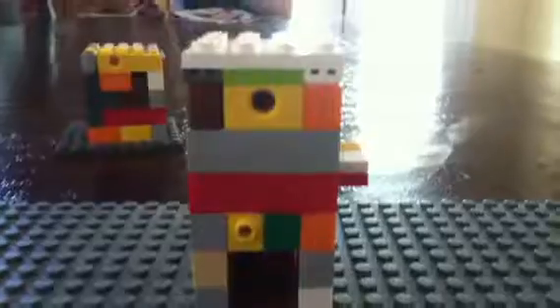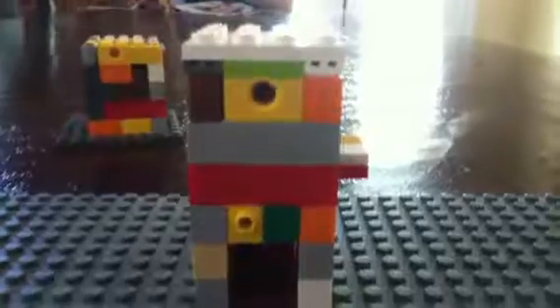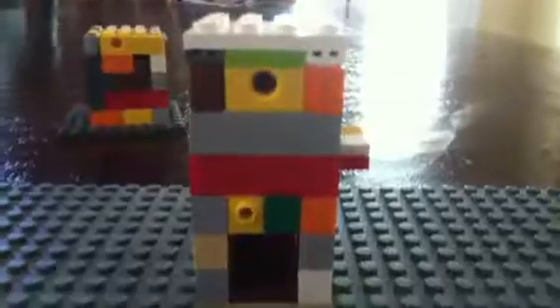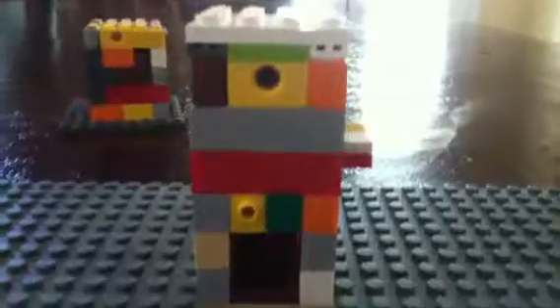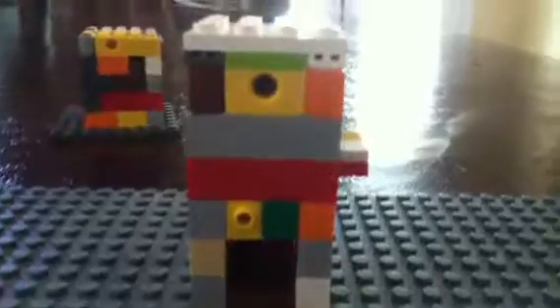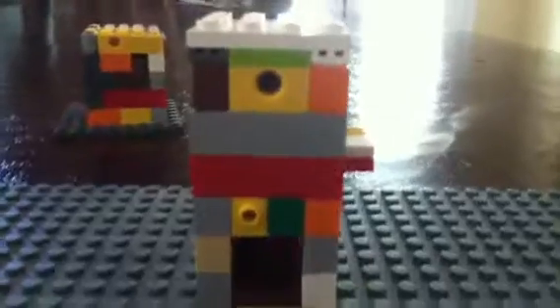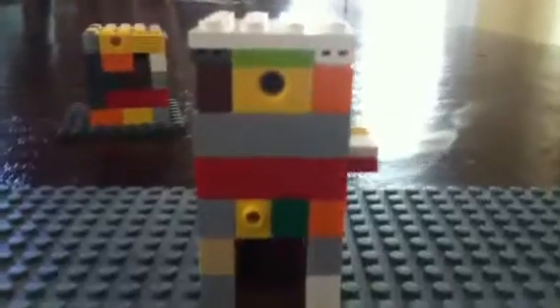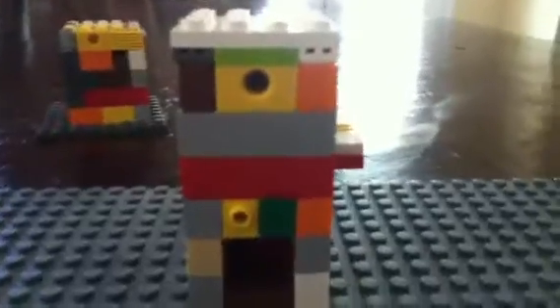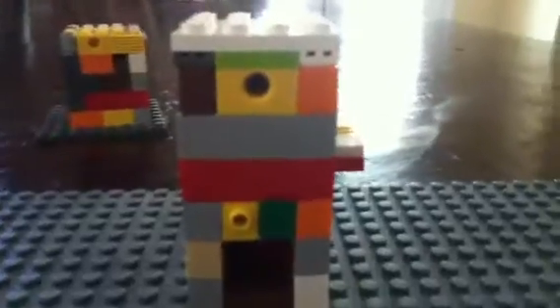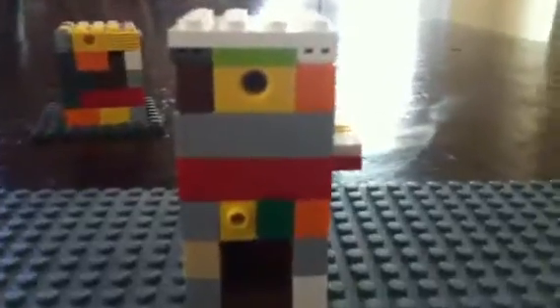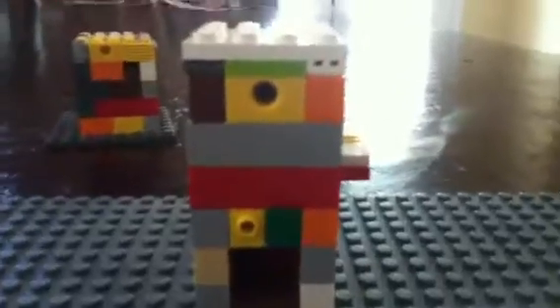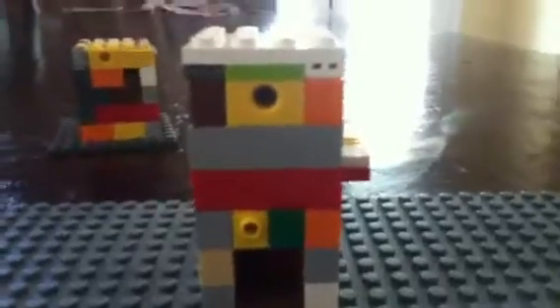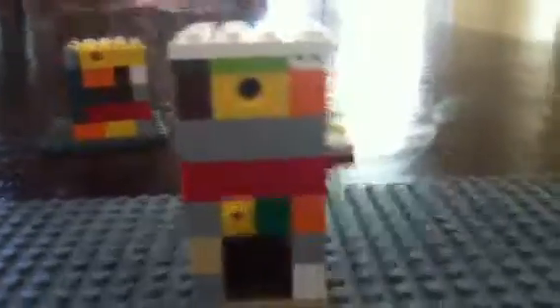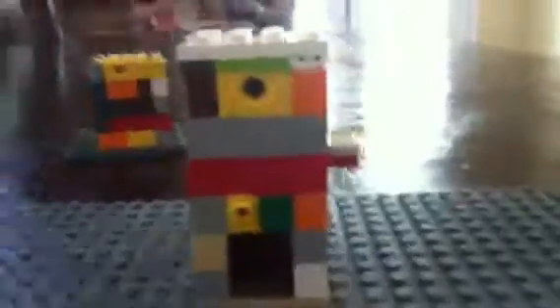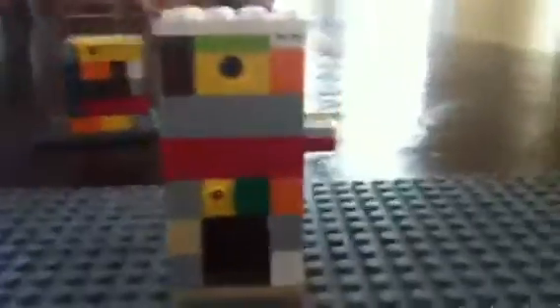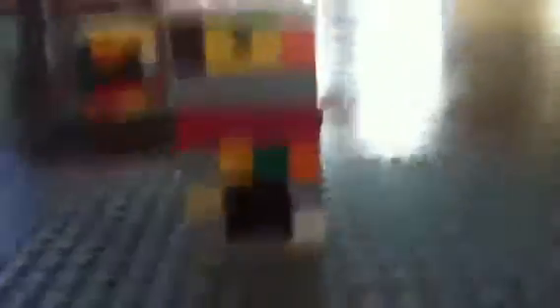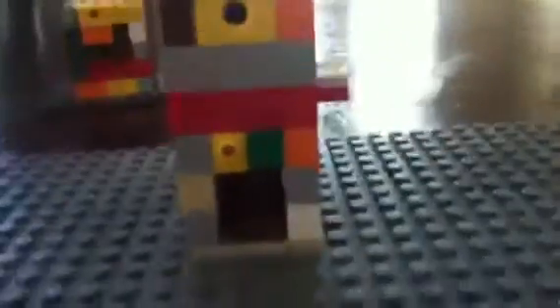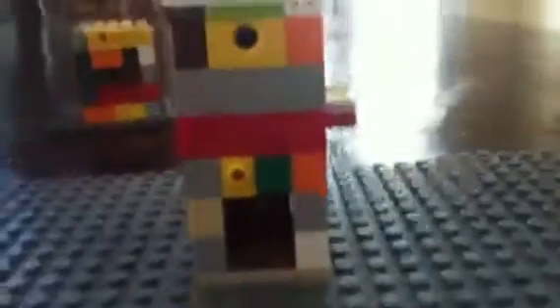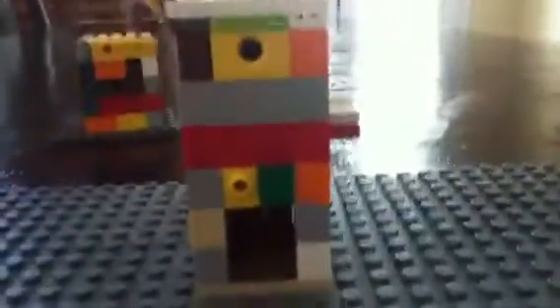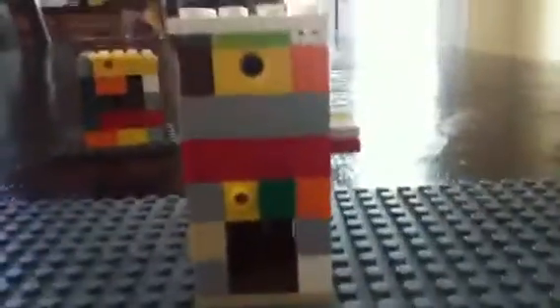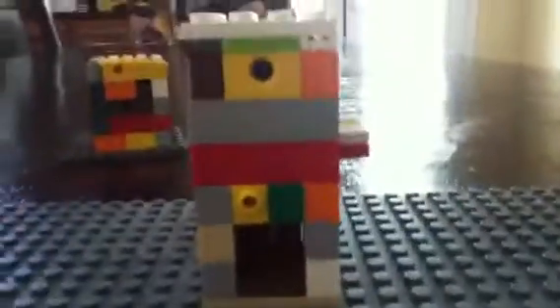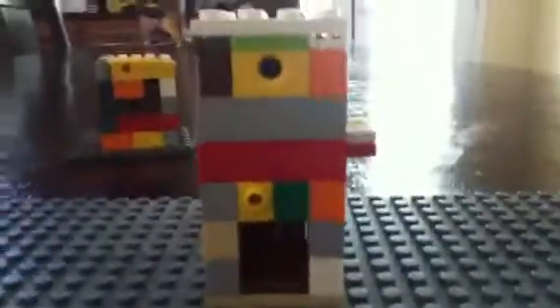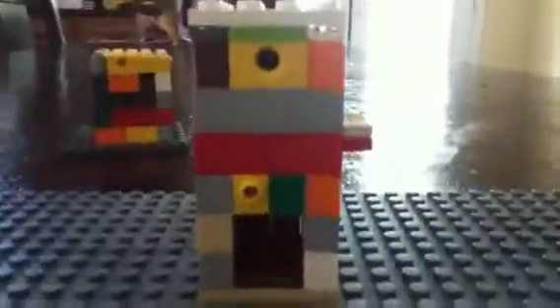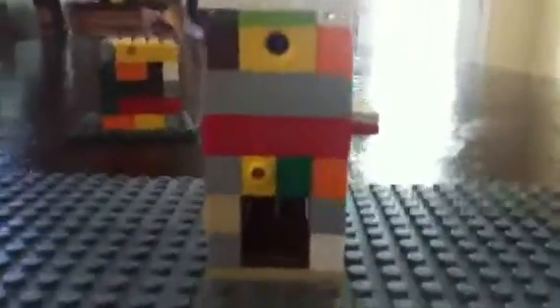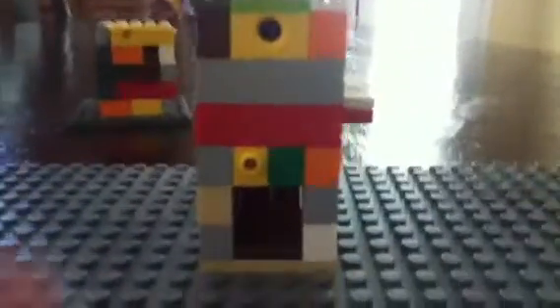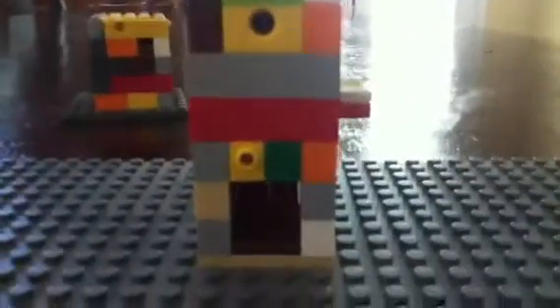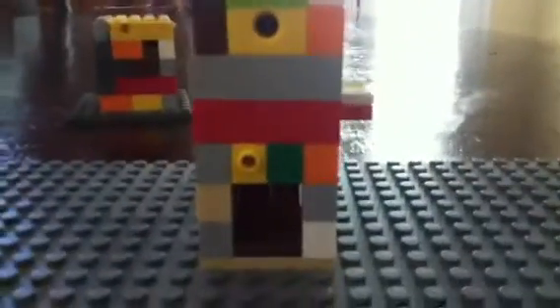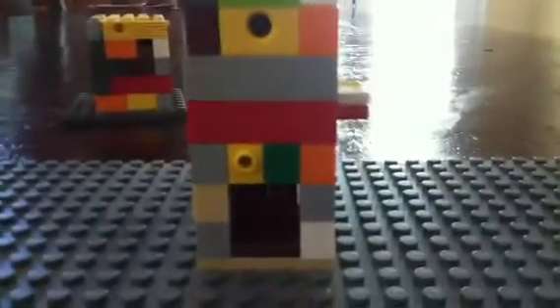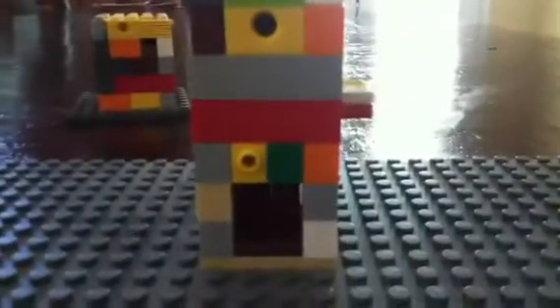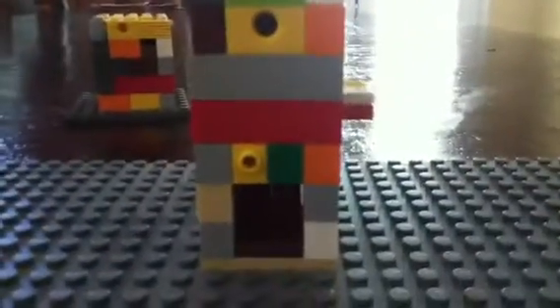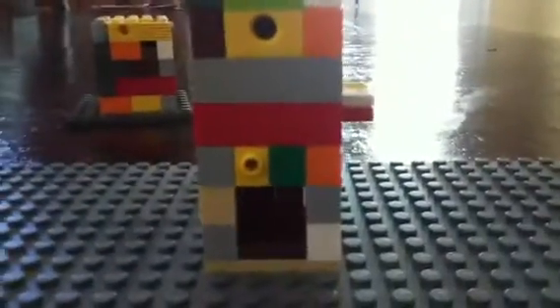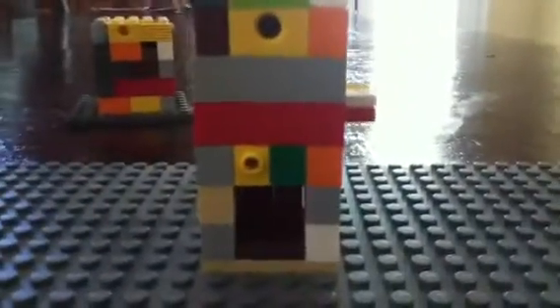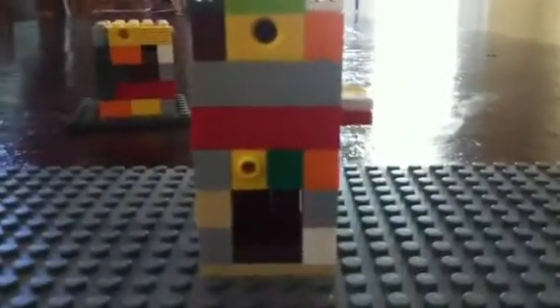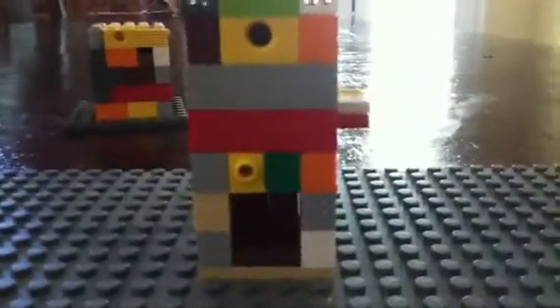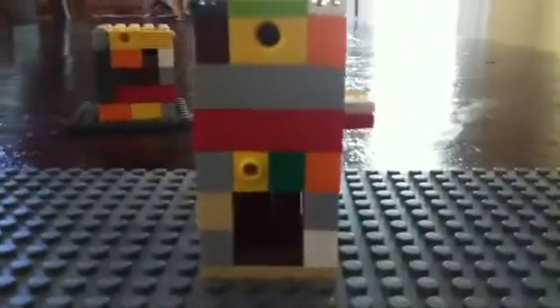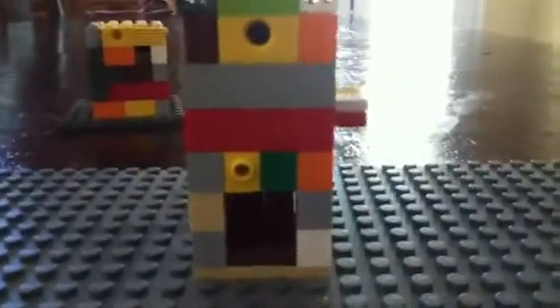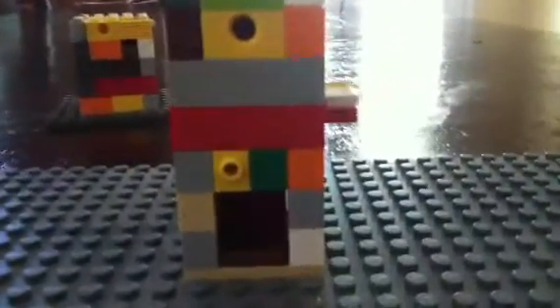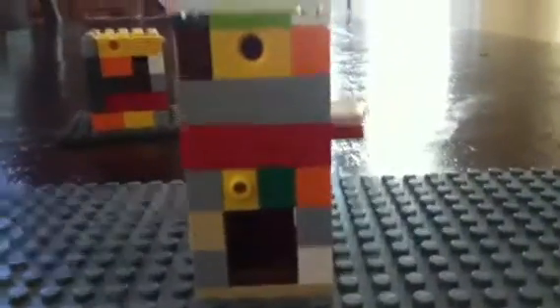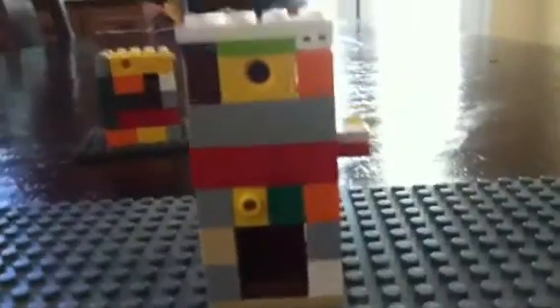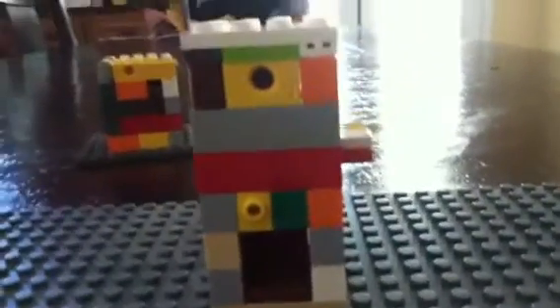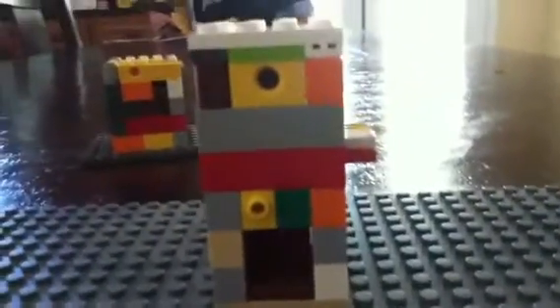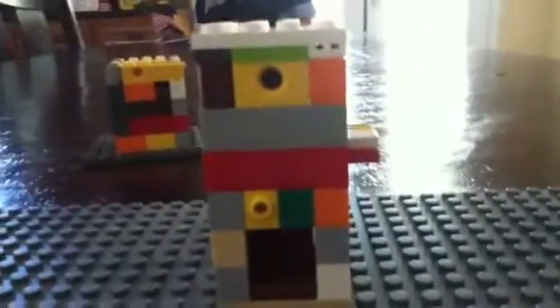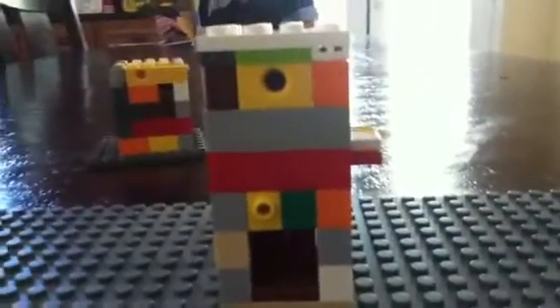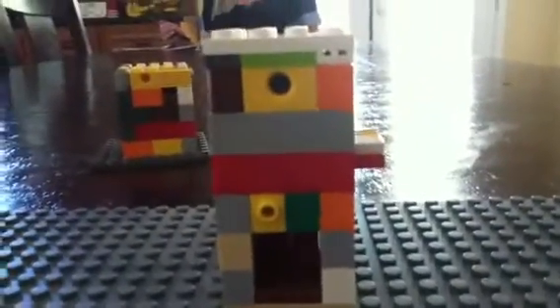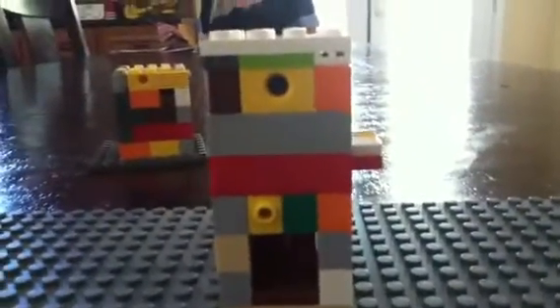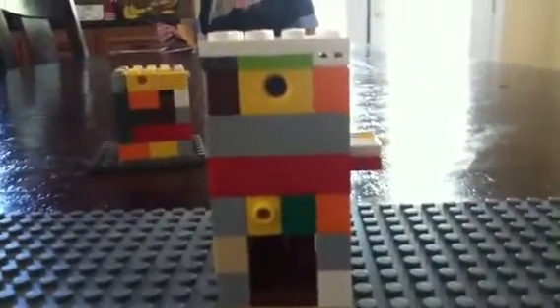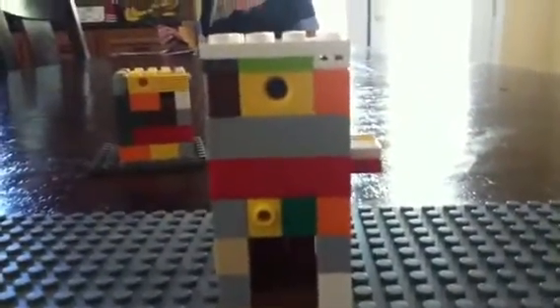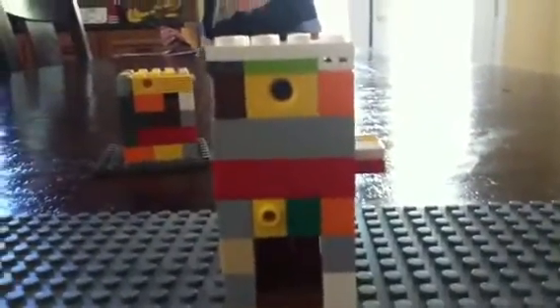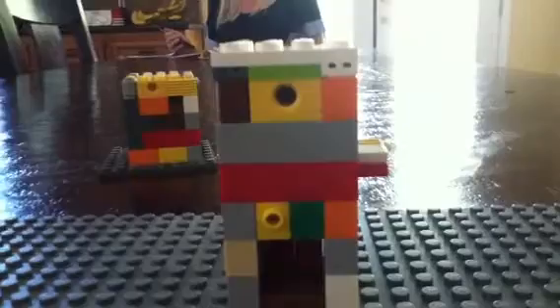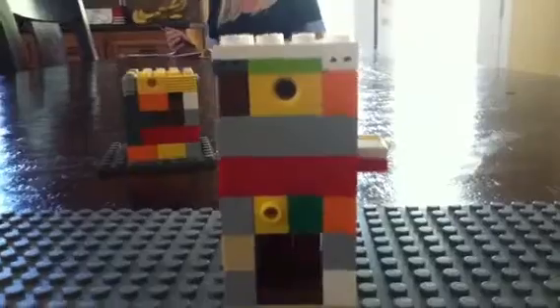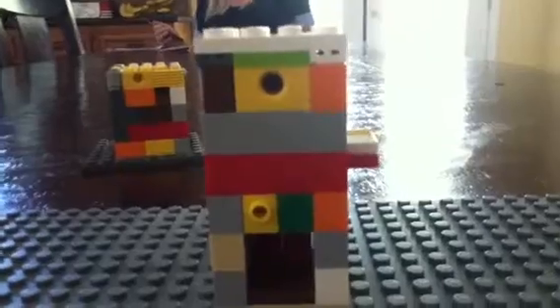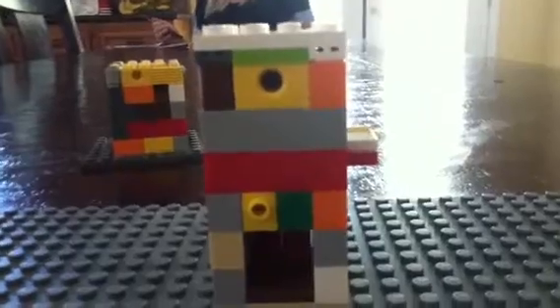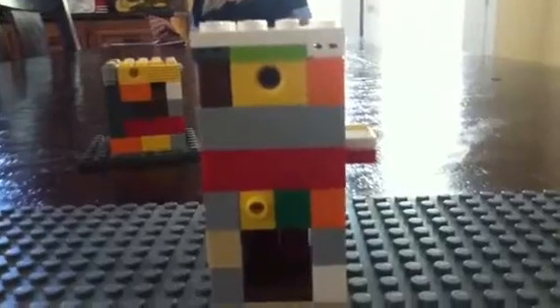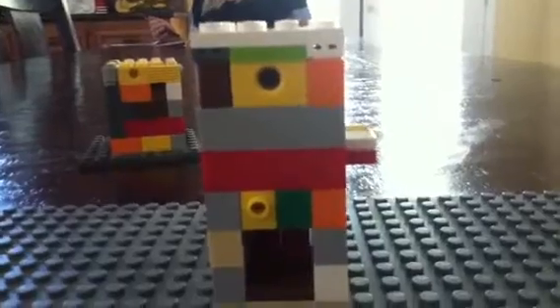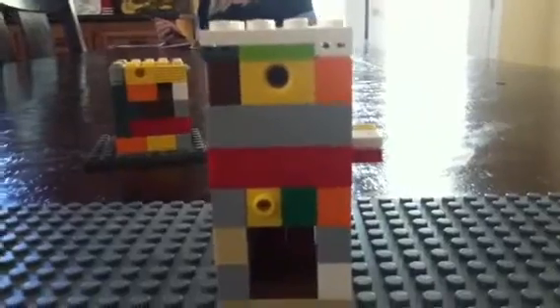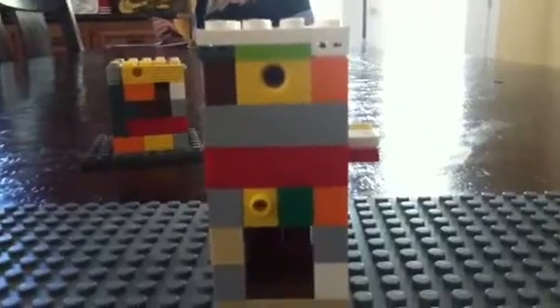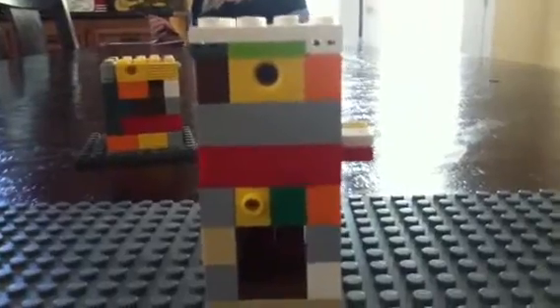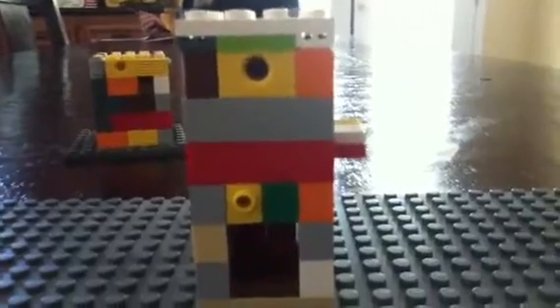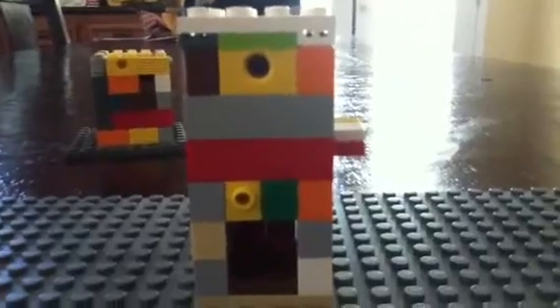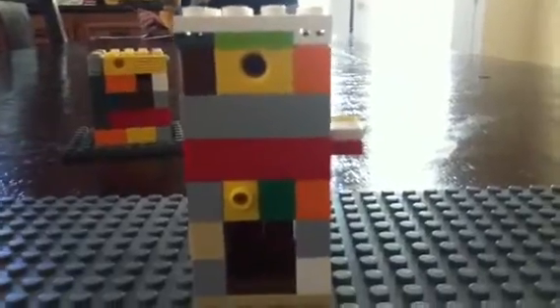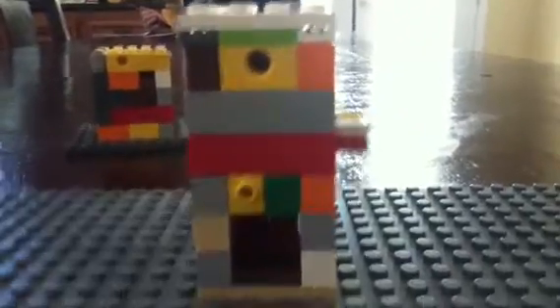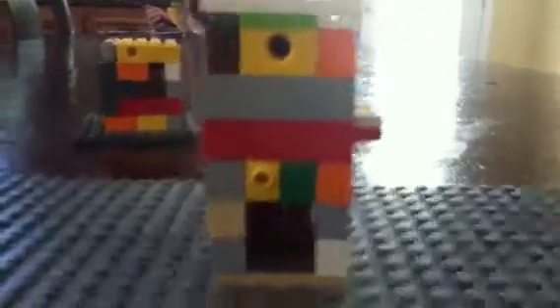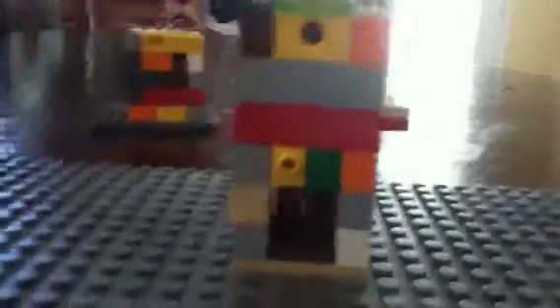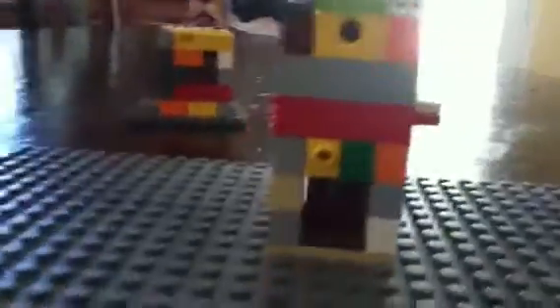Hello everyone, the Reloadwister Guys here with a new thing. It's a Lego candy machine. I'm going to show you how it works.